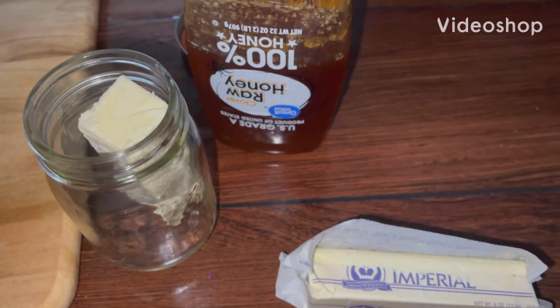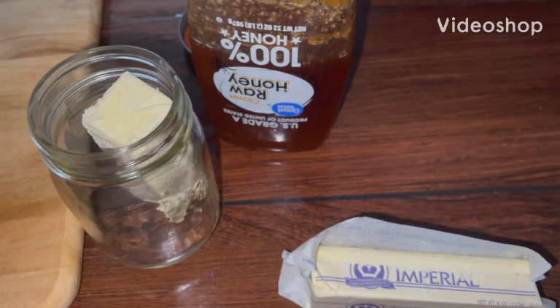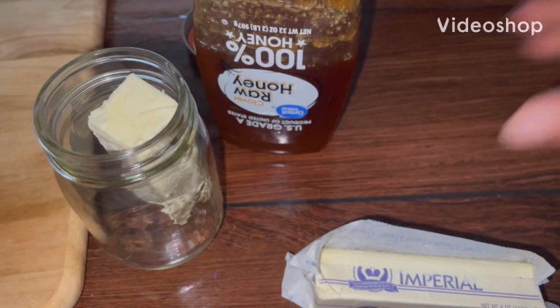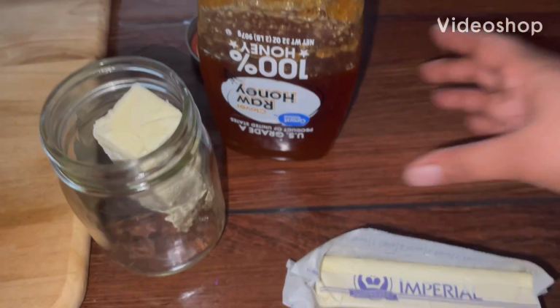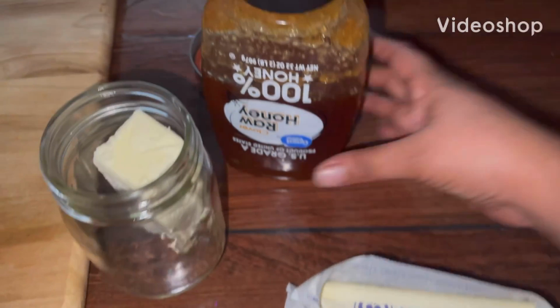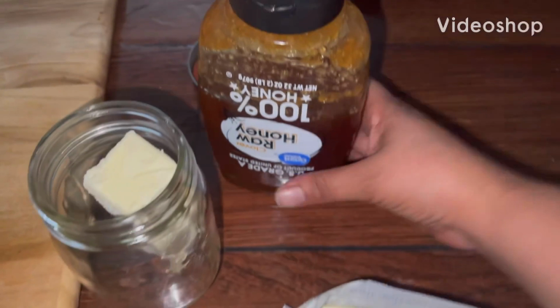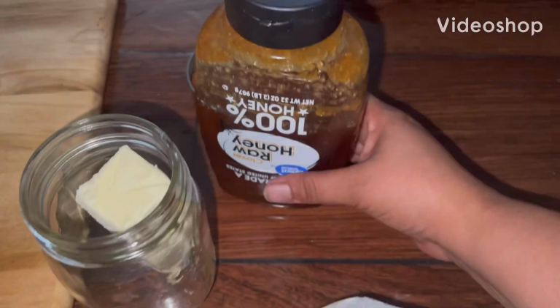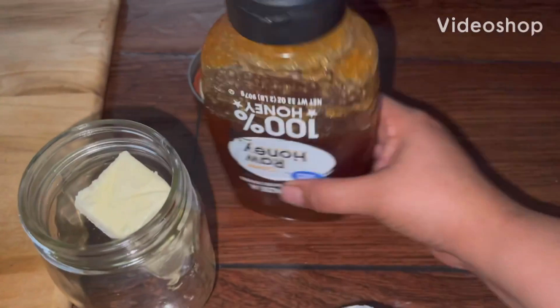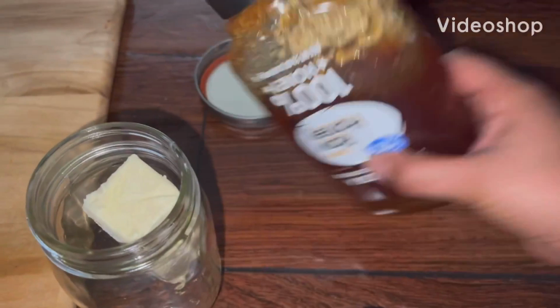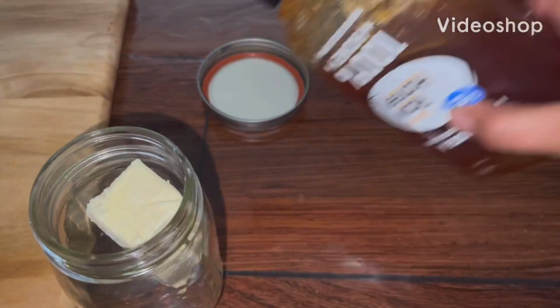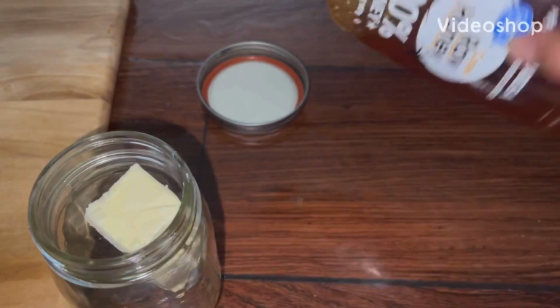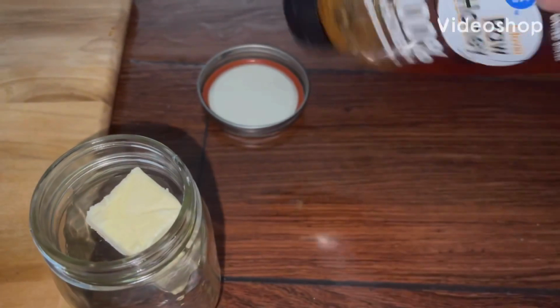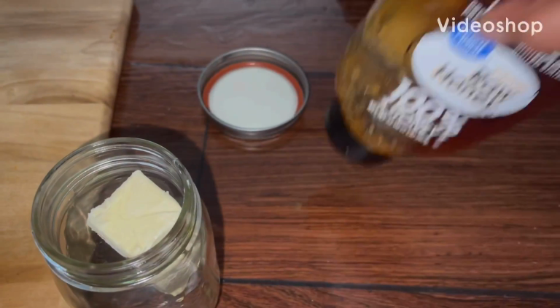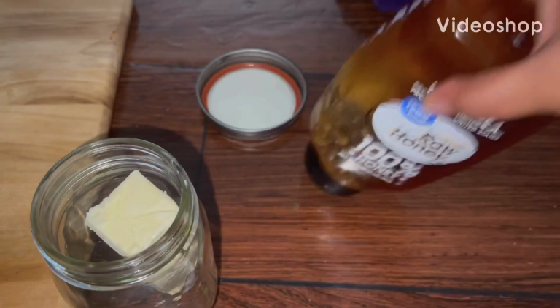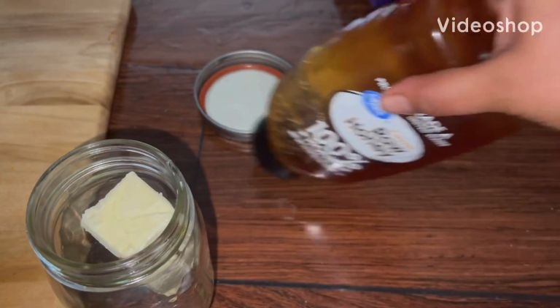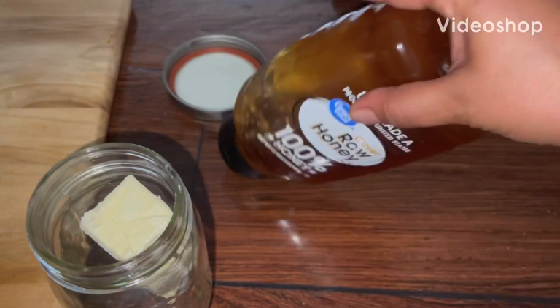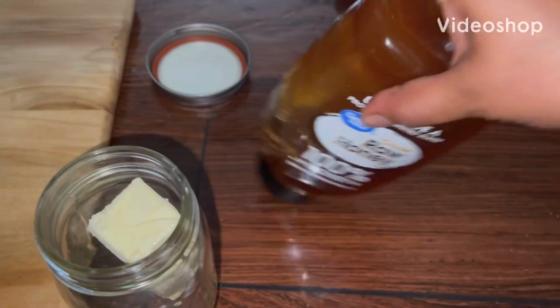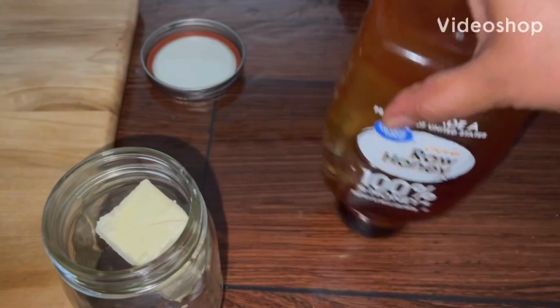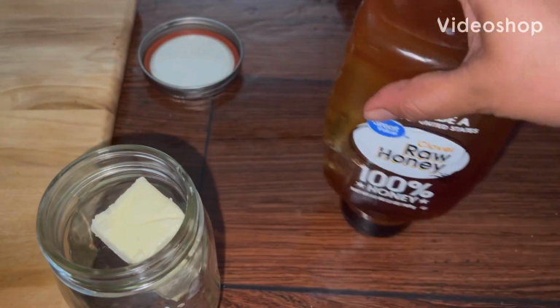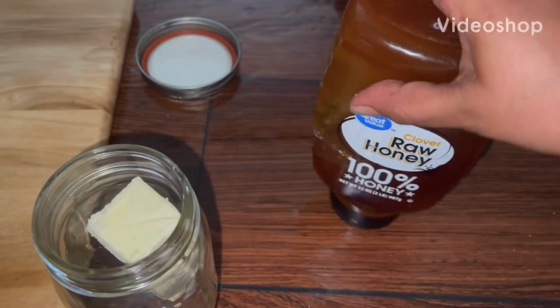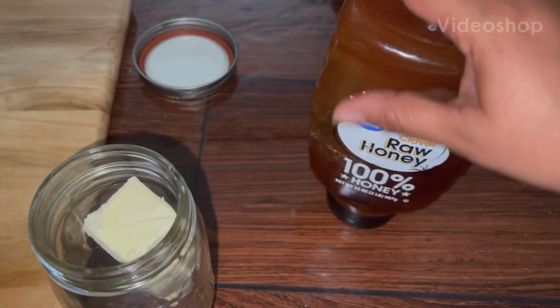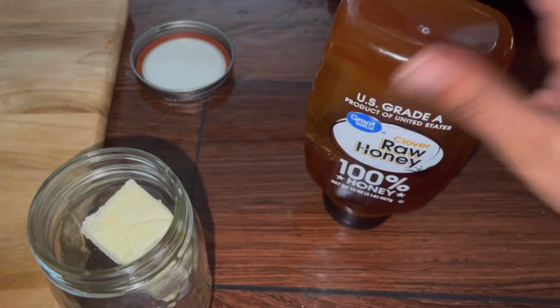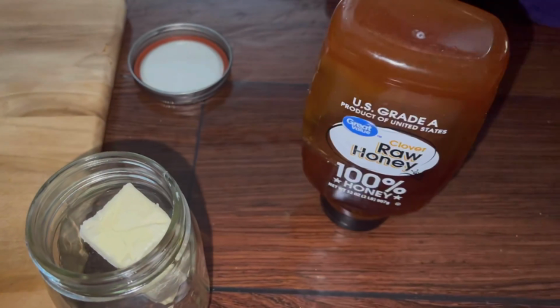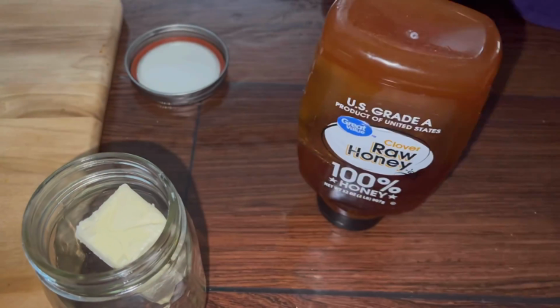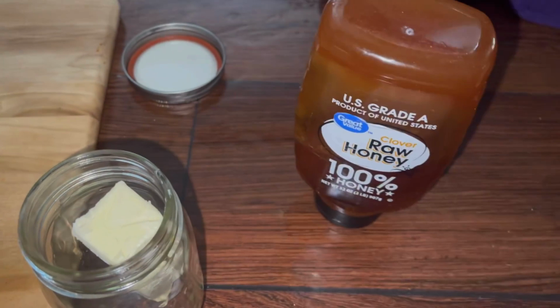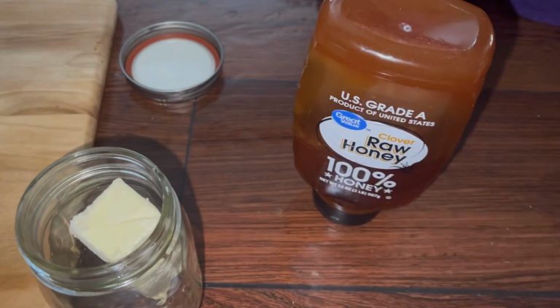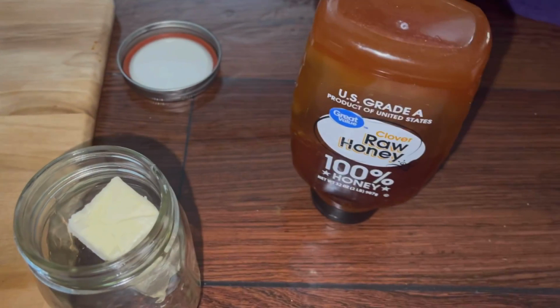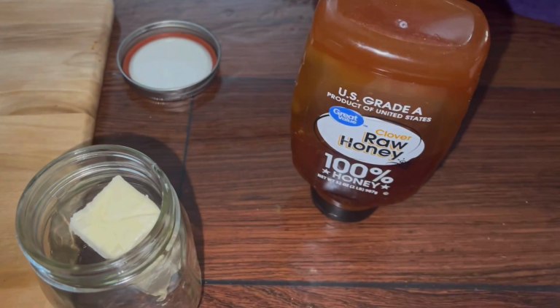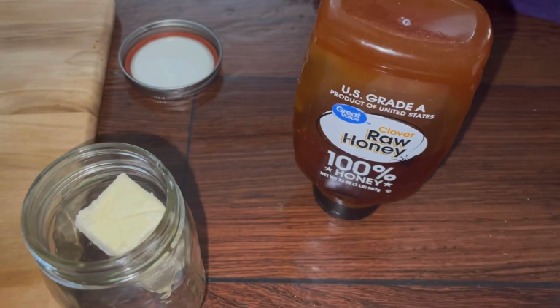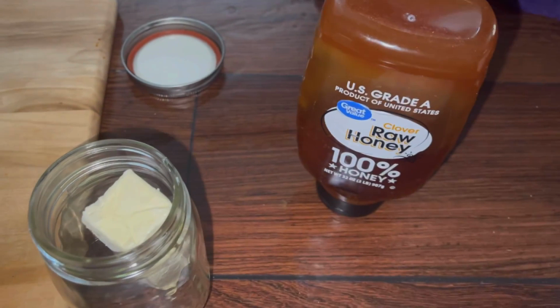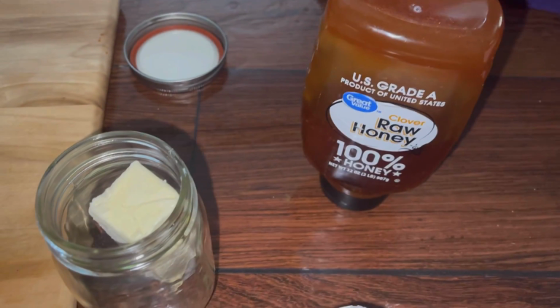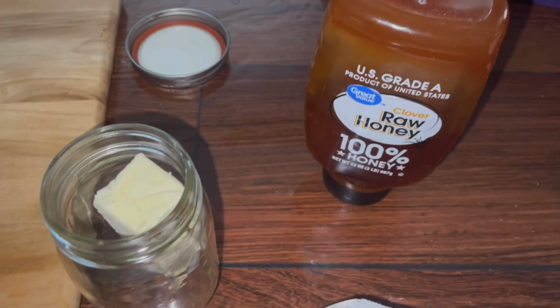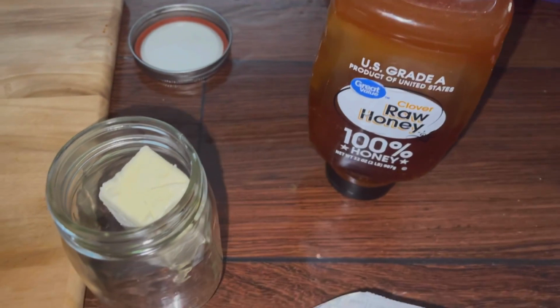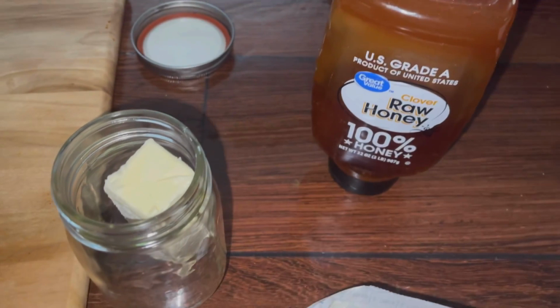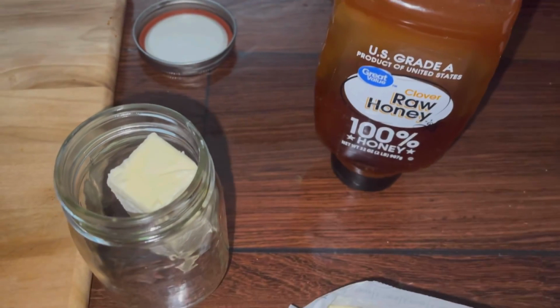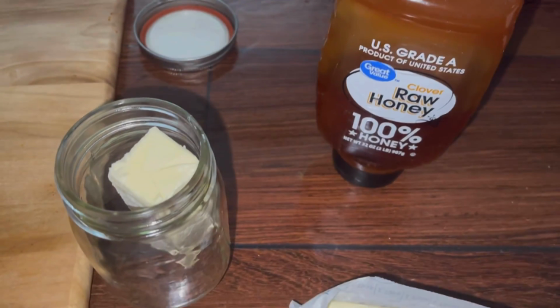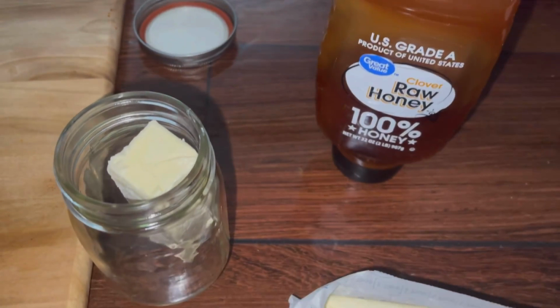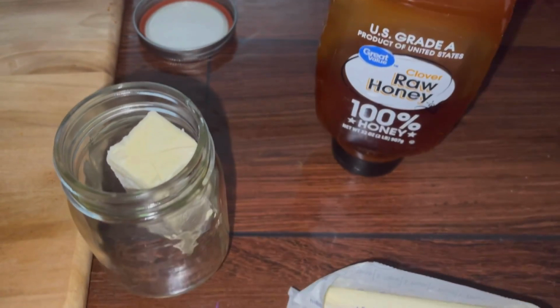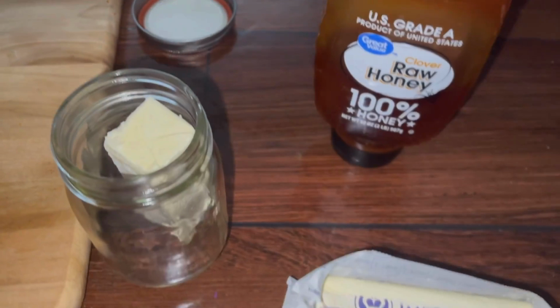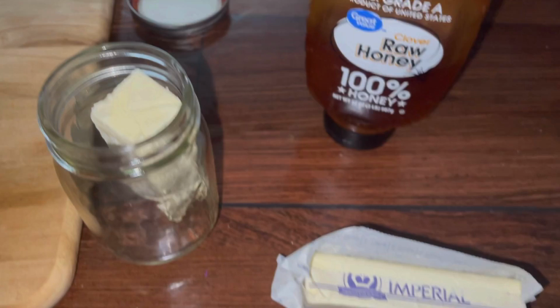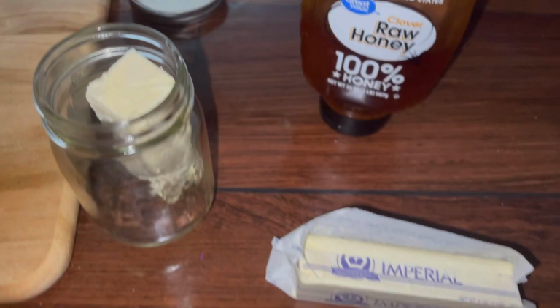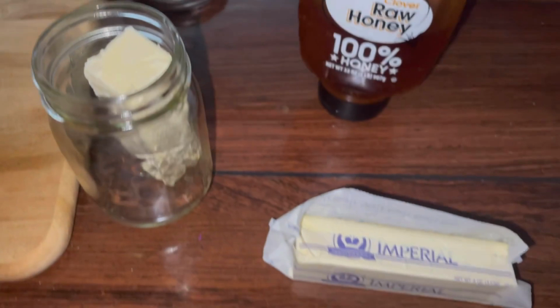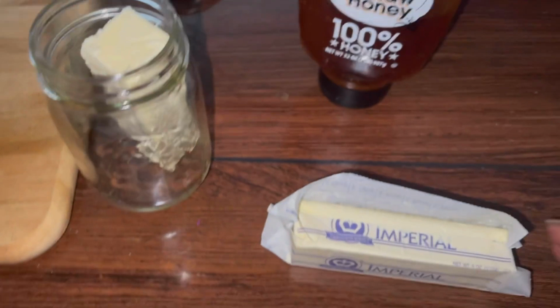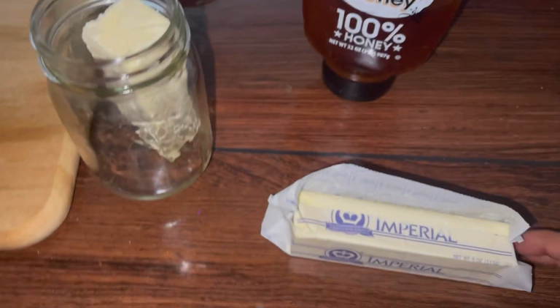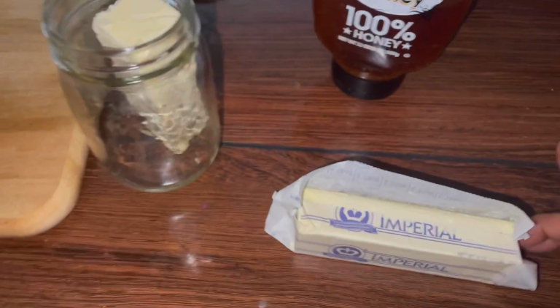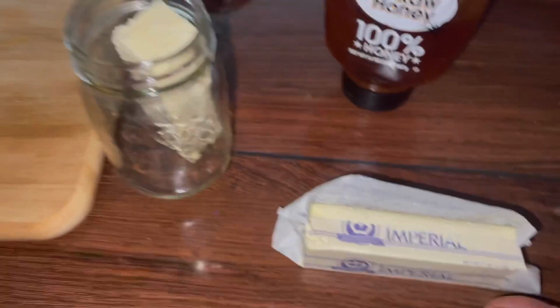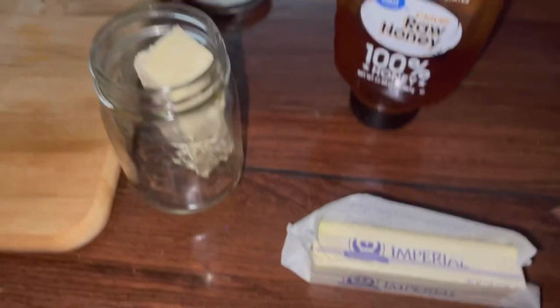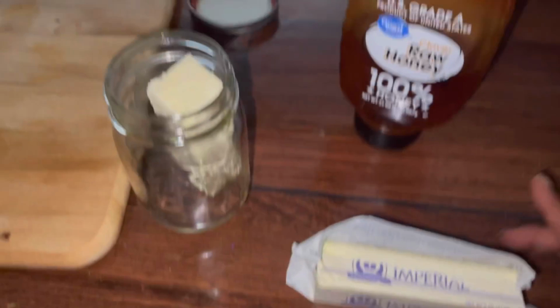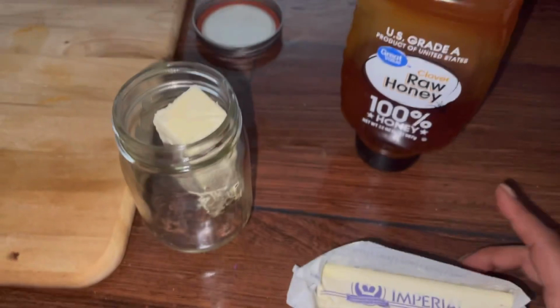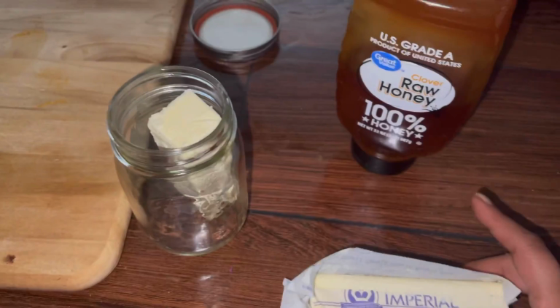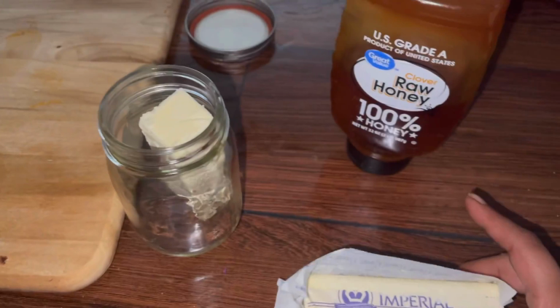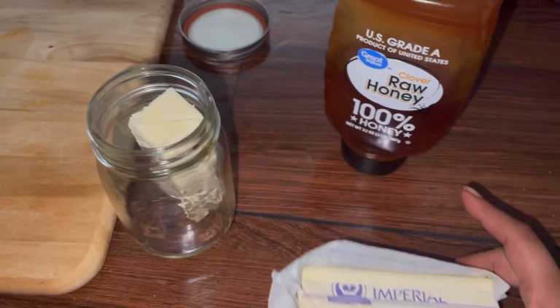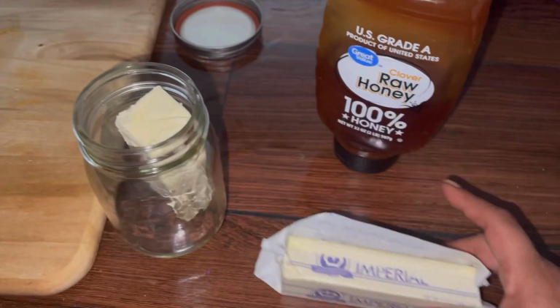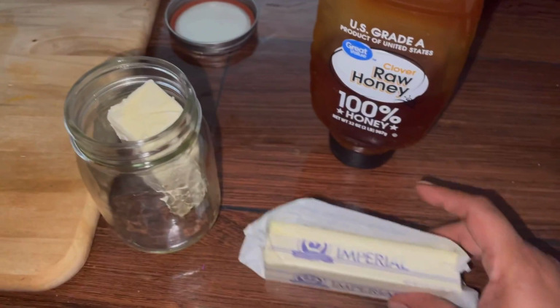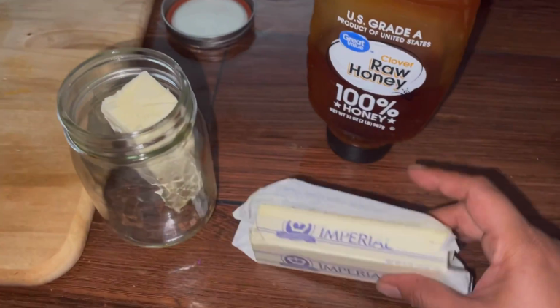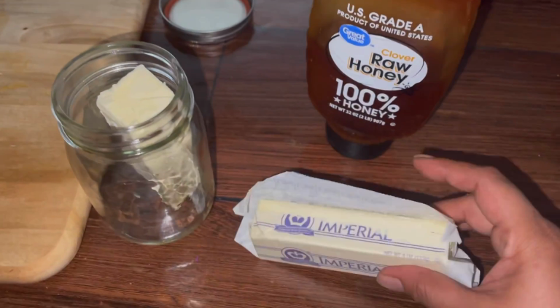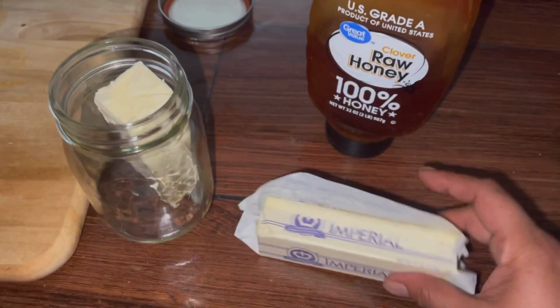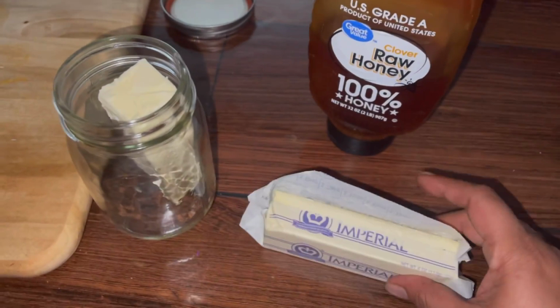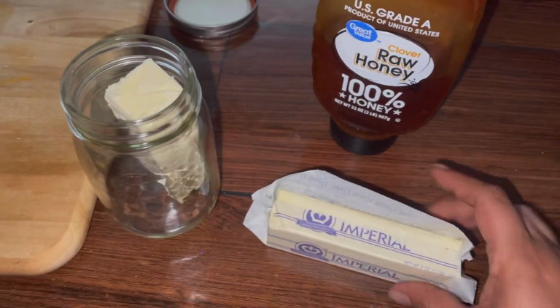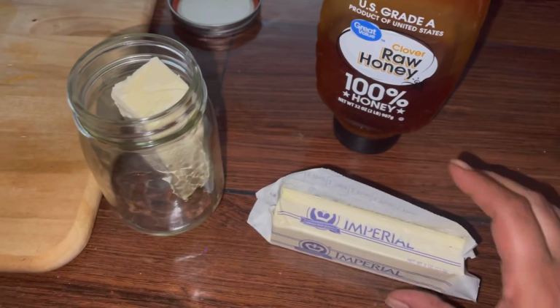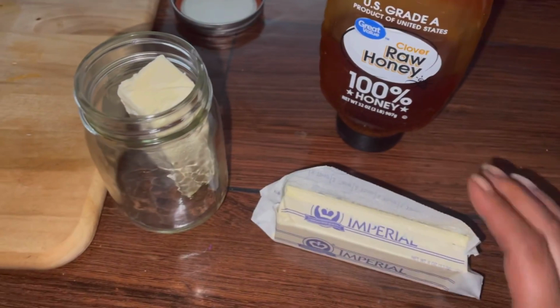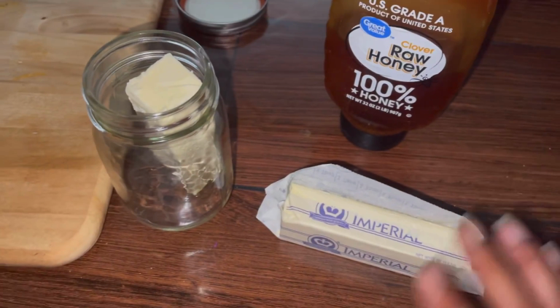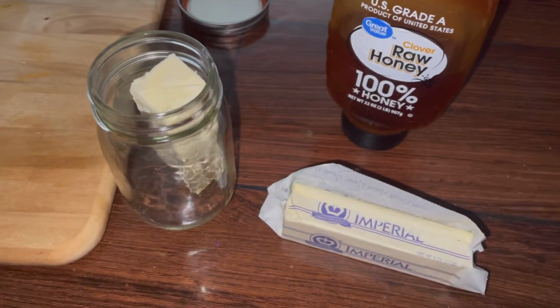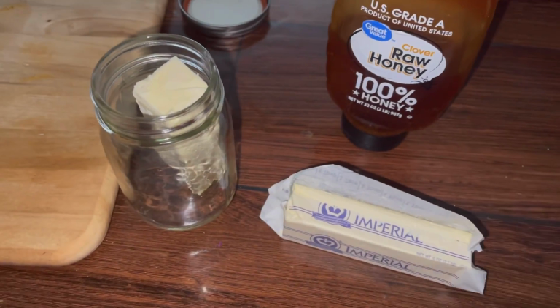Today we'll be doing some honey butter. Two ingredients: butter and honey. That's all you need.